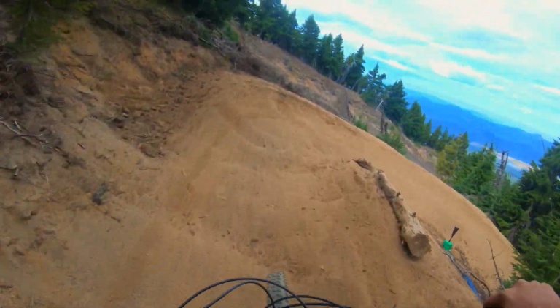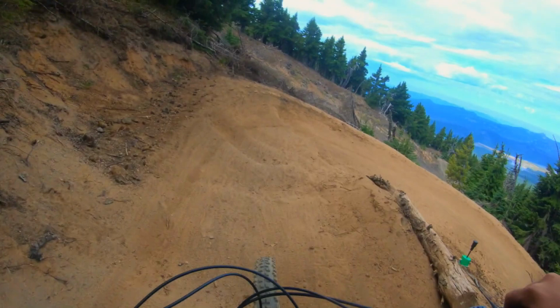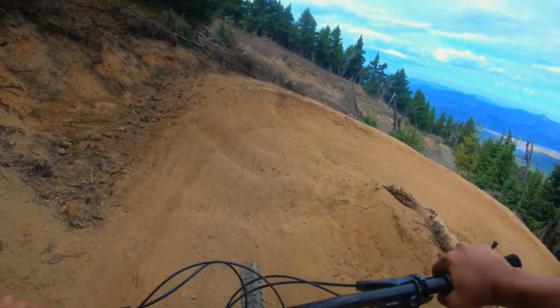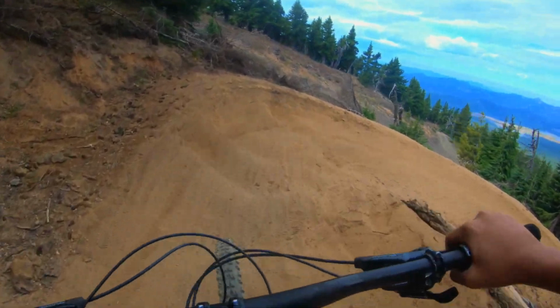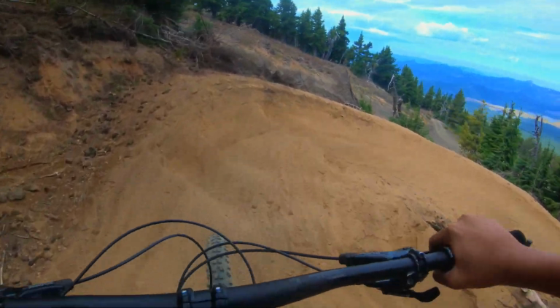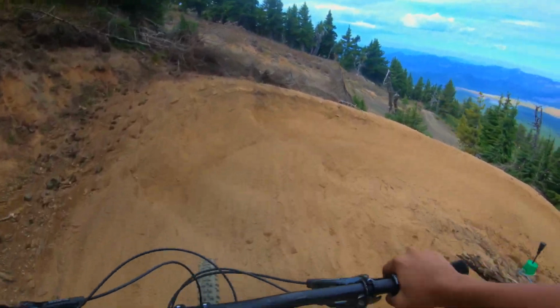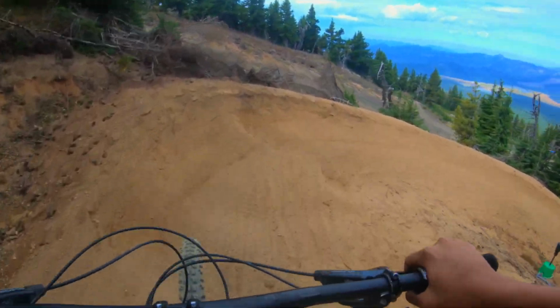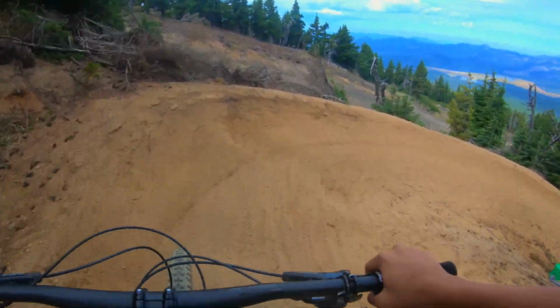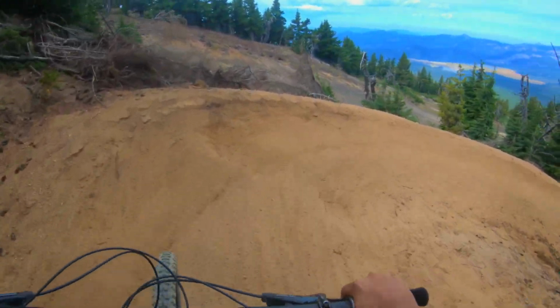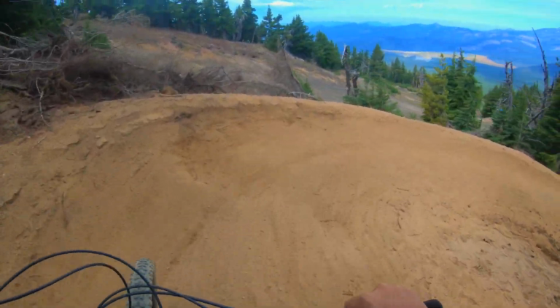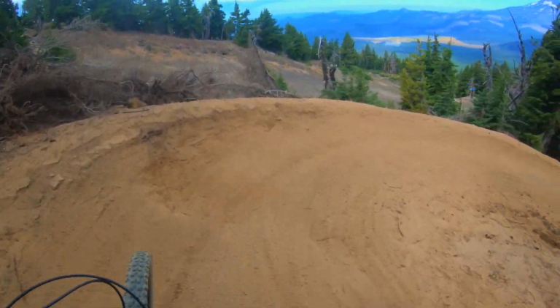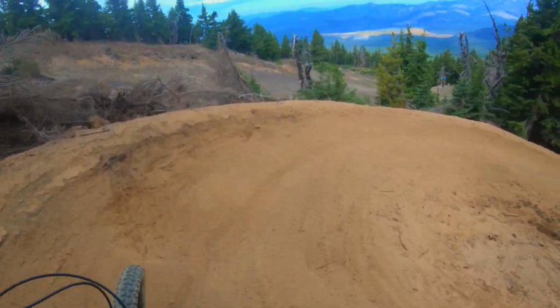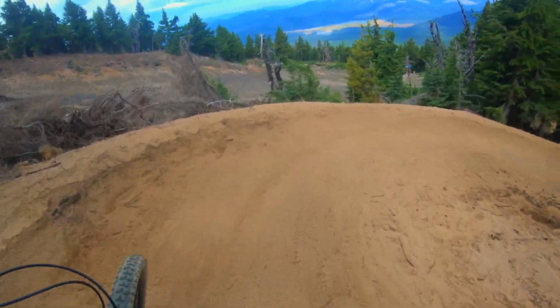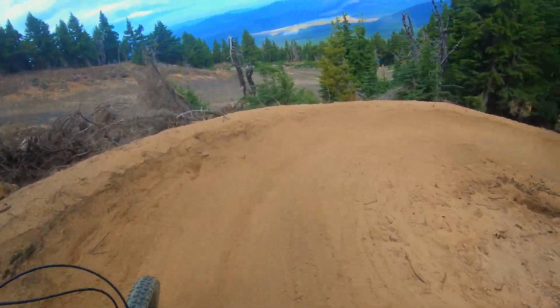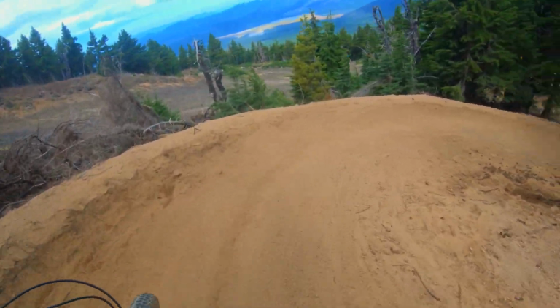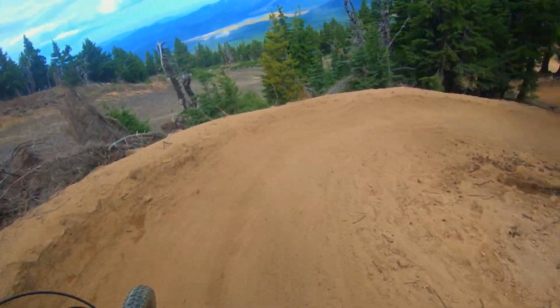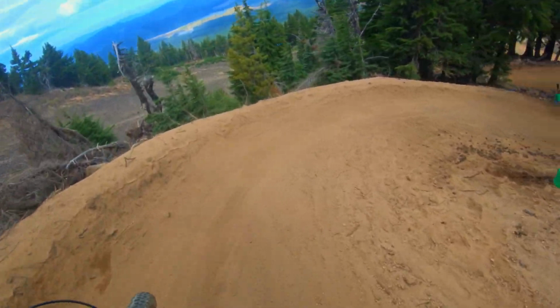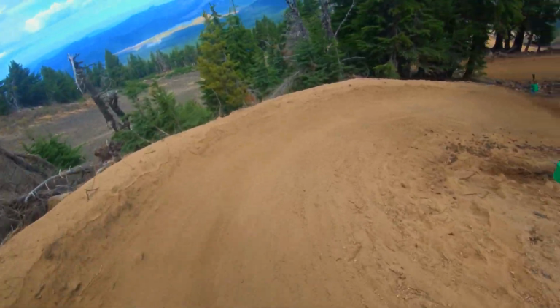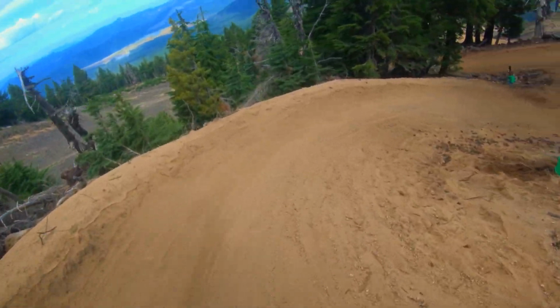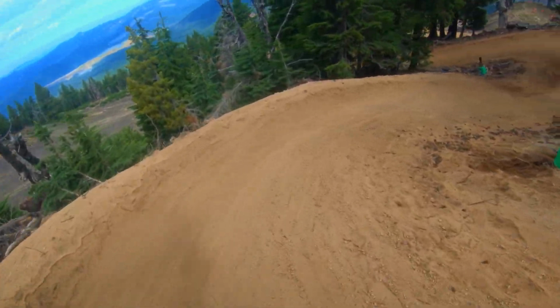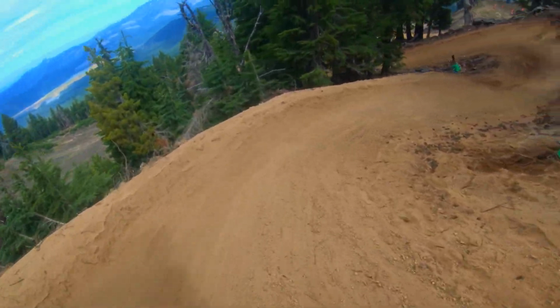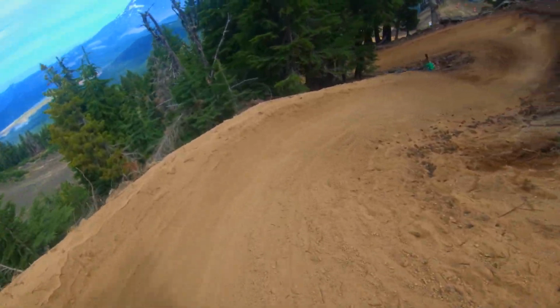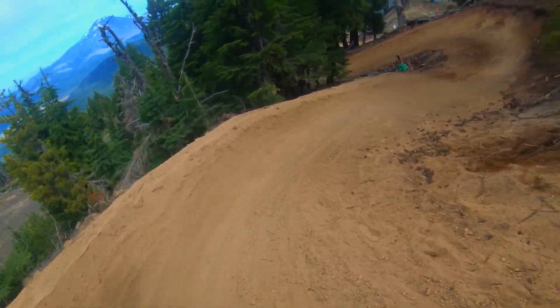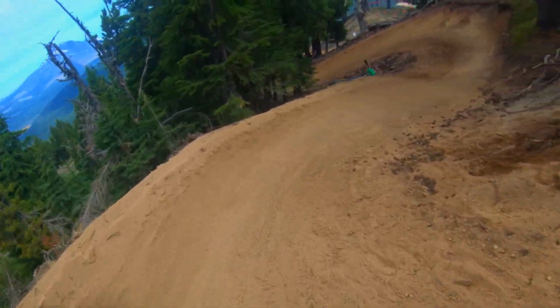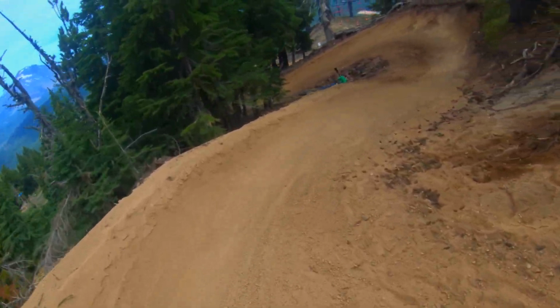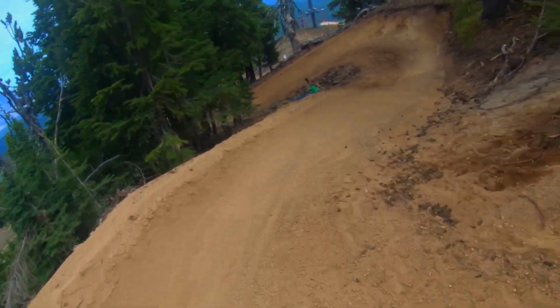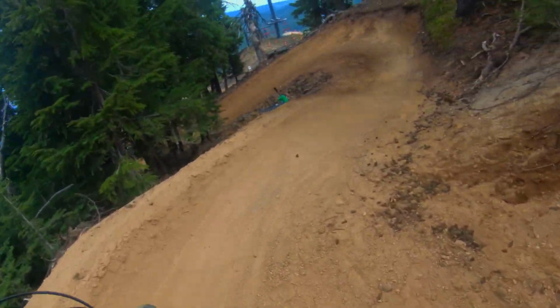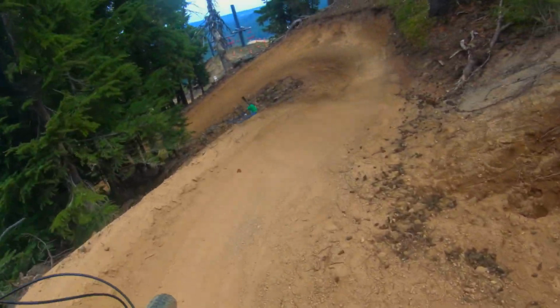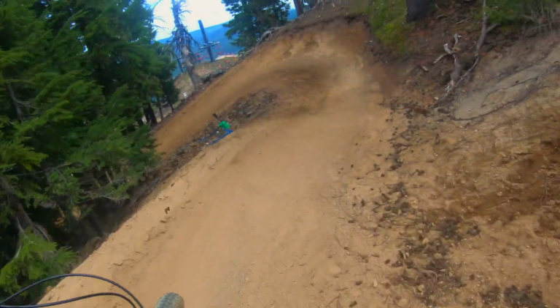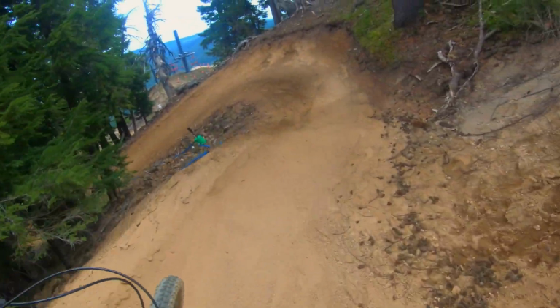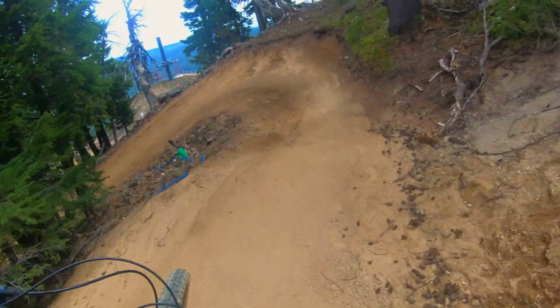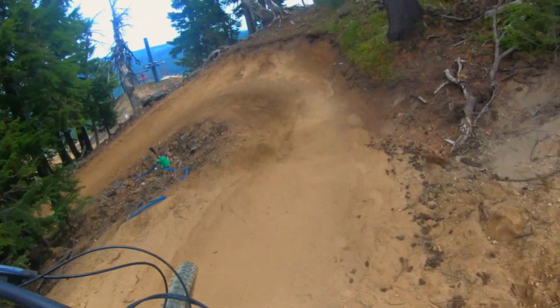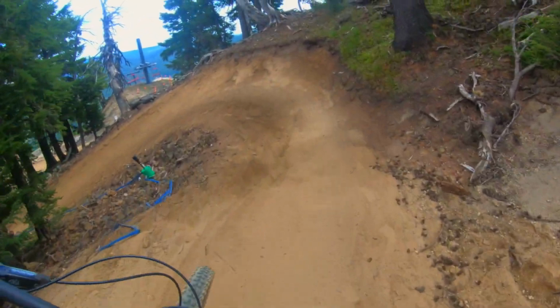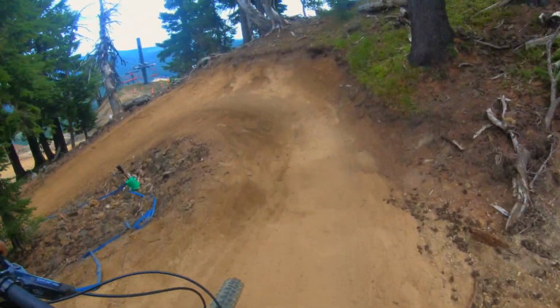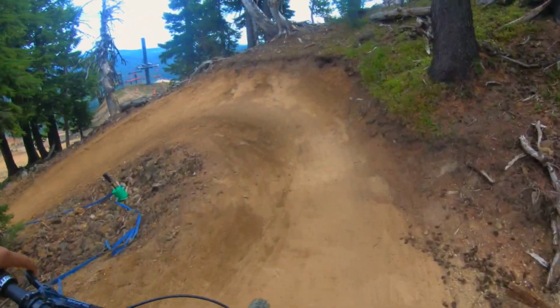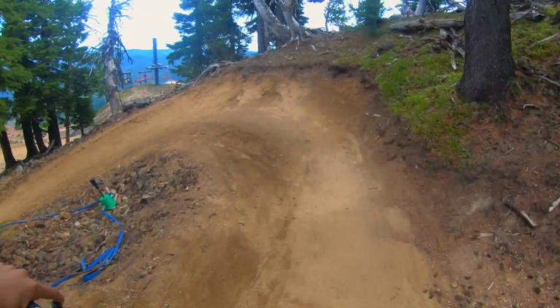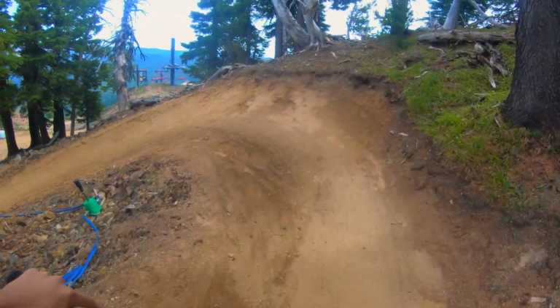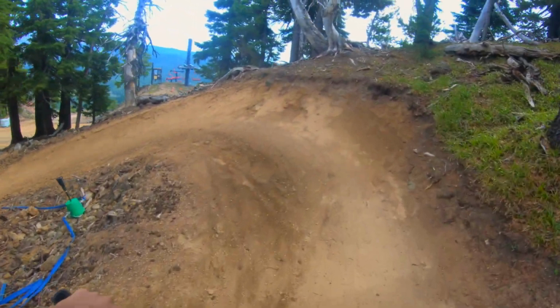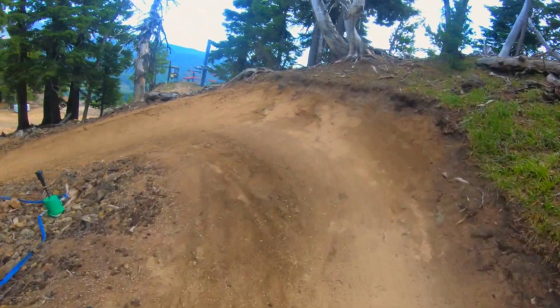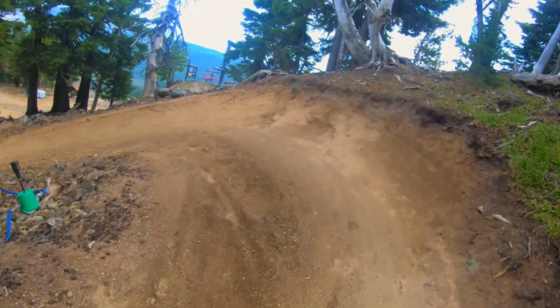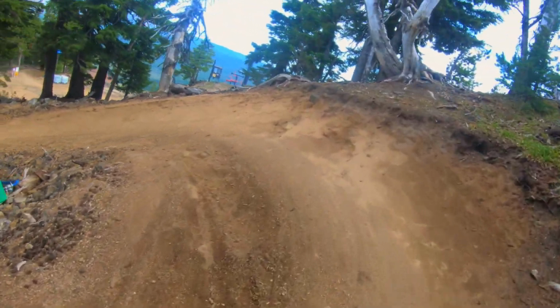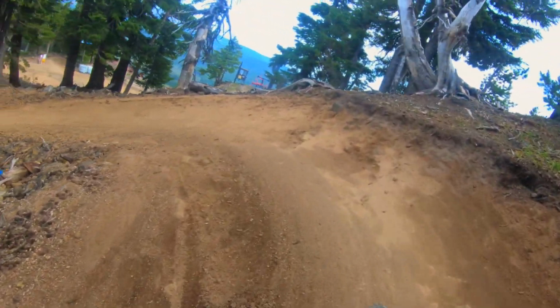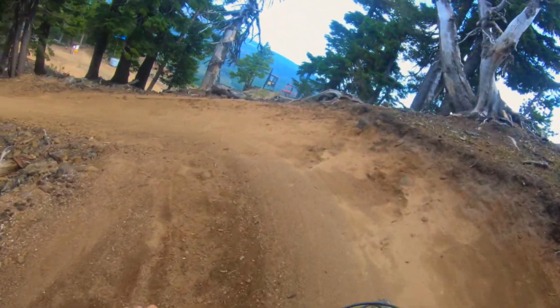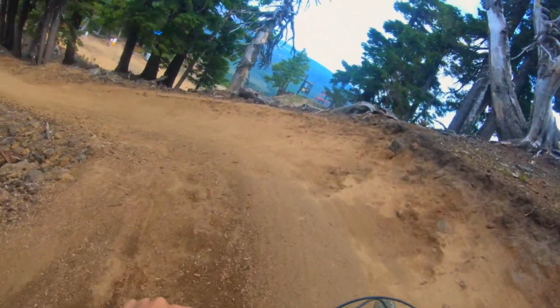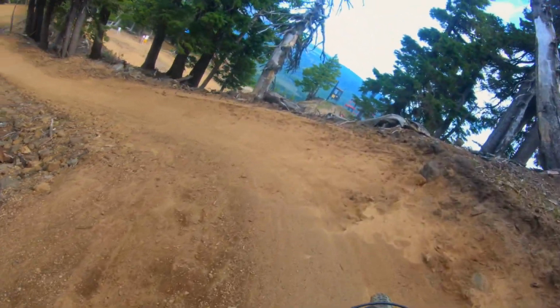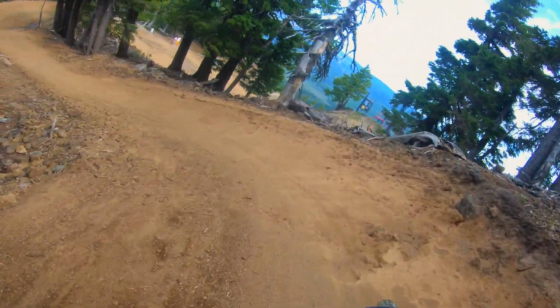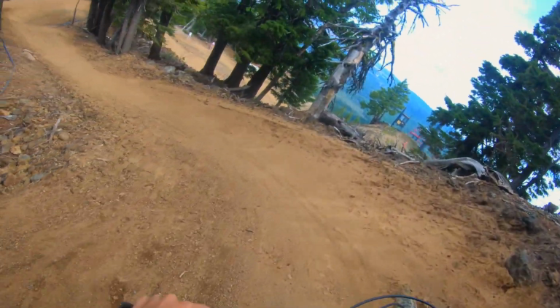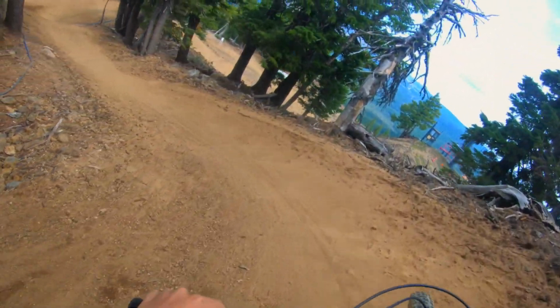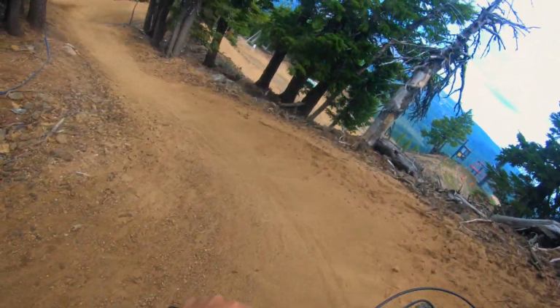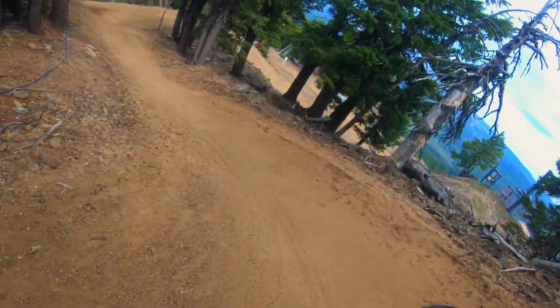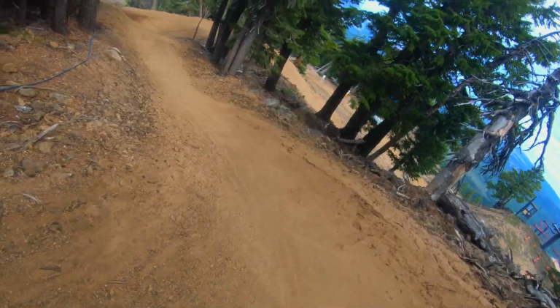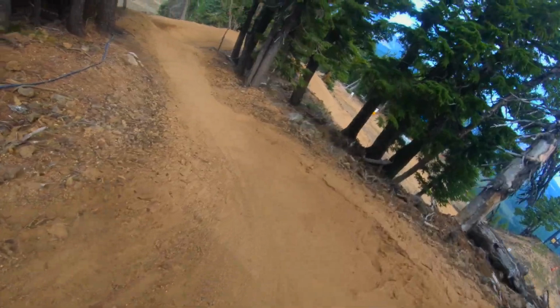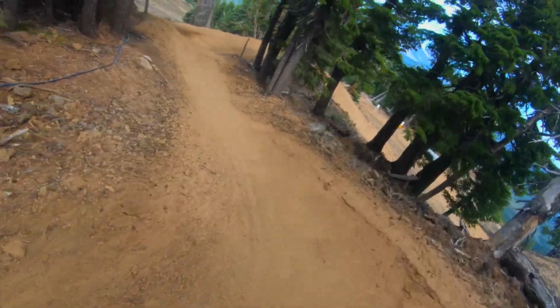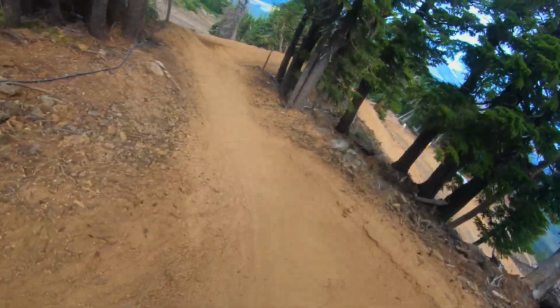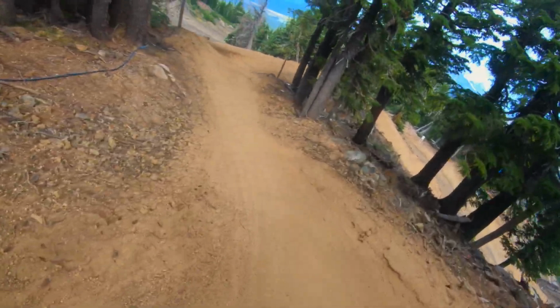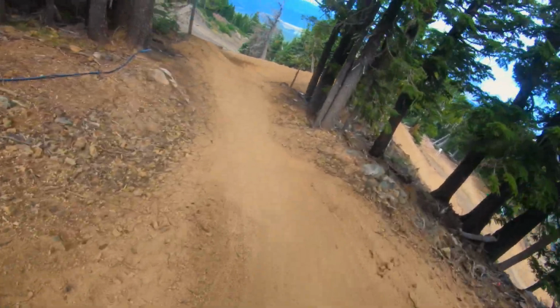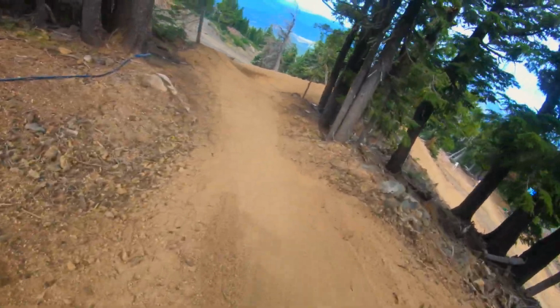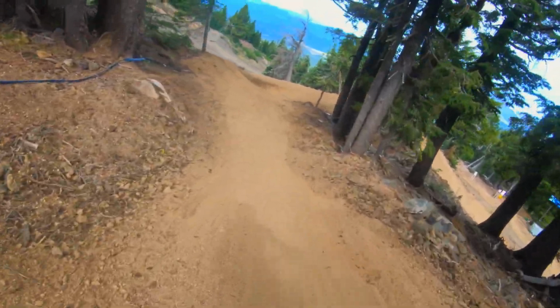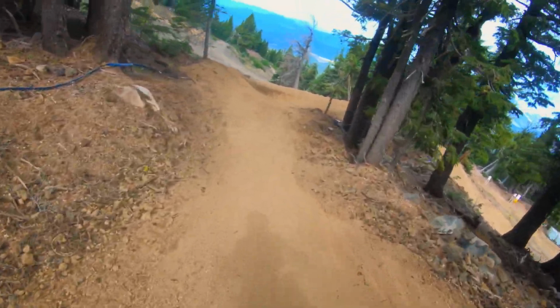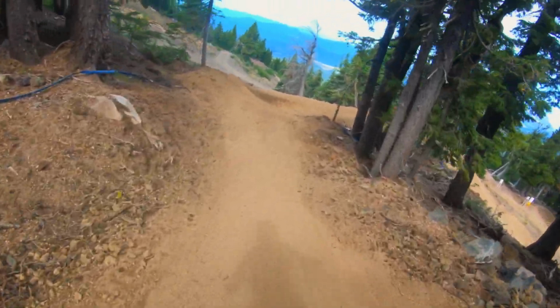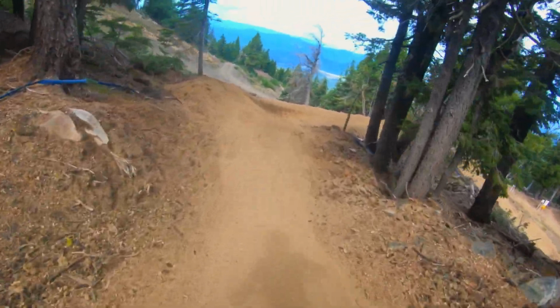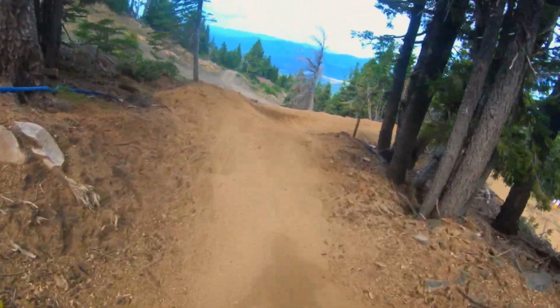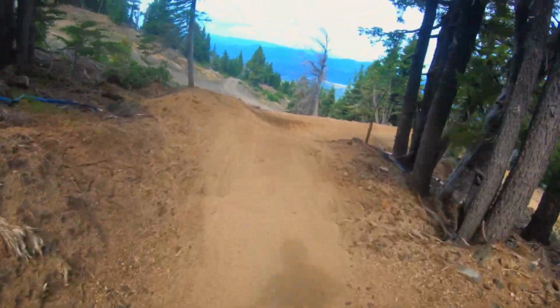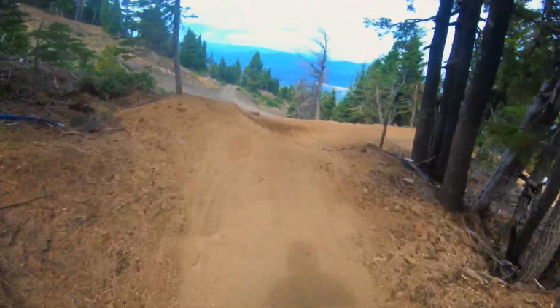Sorry about going slow through some of these corners here. This mountain's terrain is pretty slippery, so getting used to the grip in the corners can be challenging.